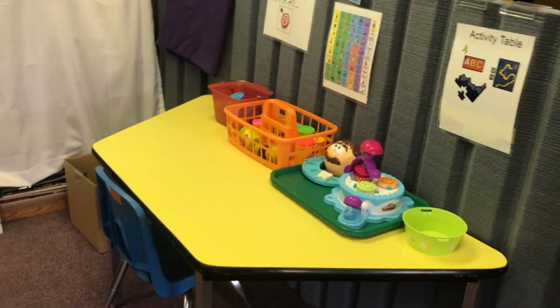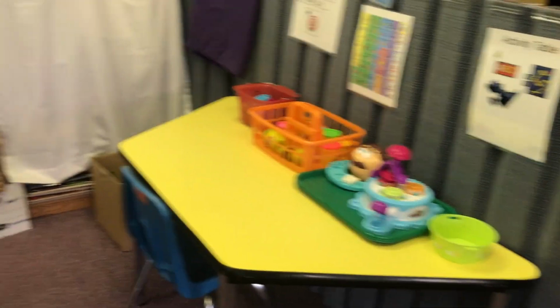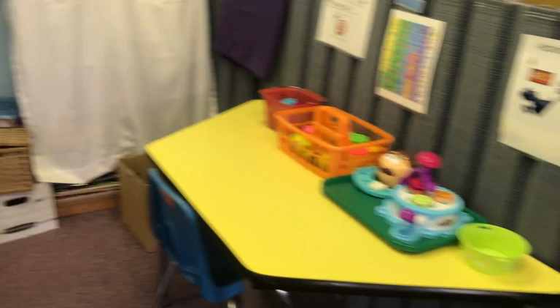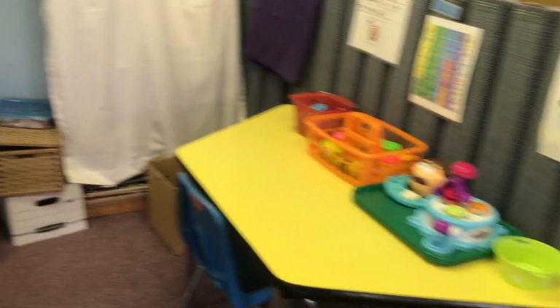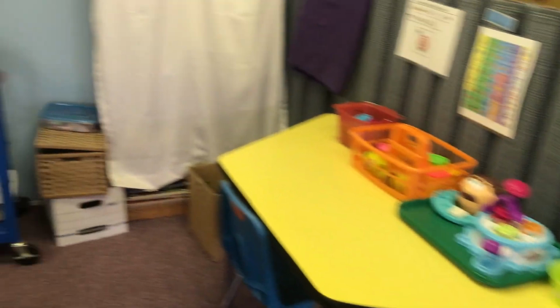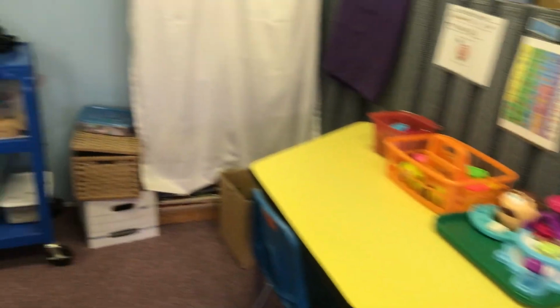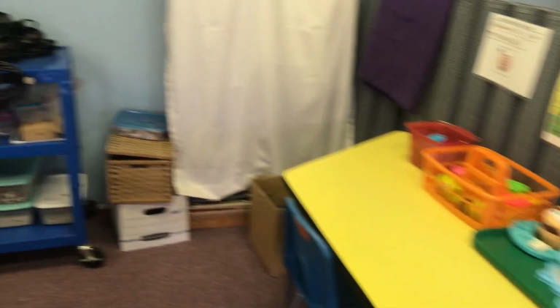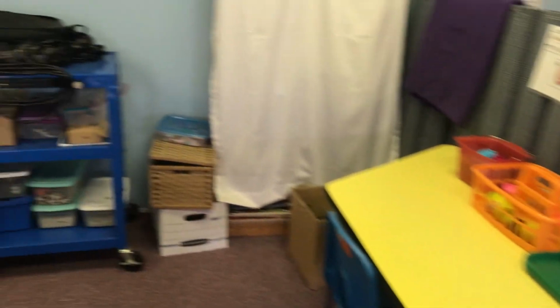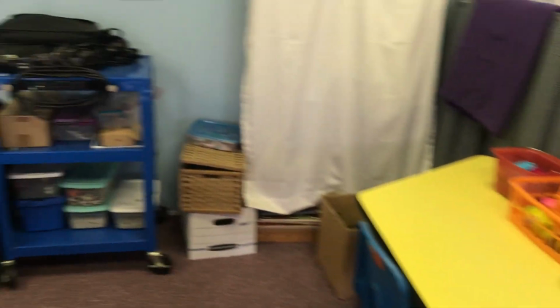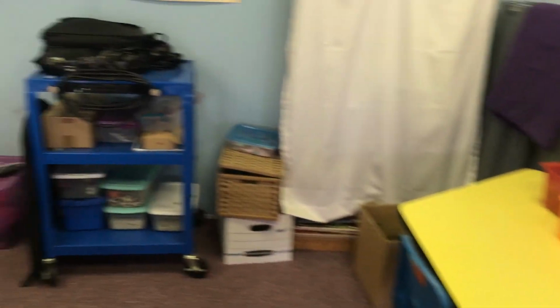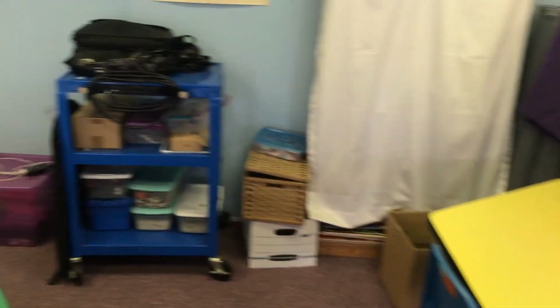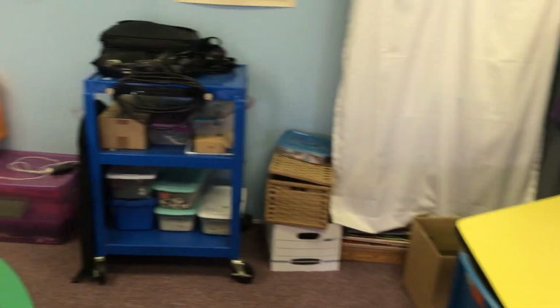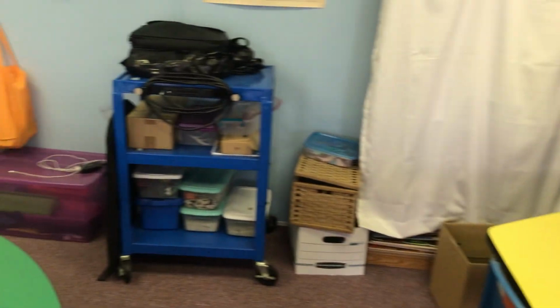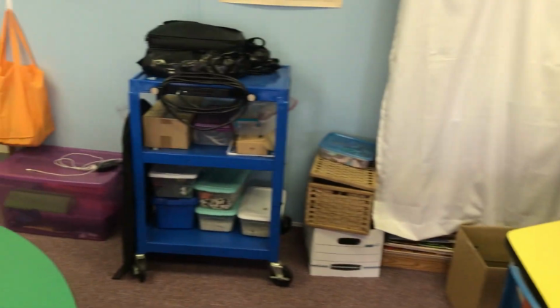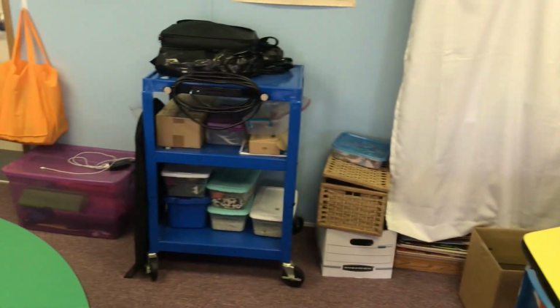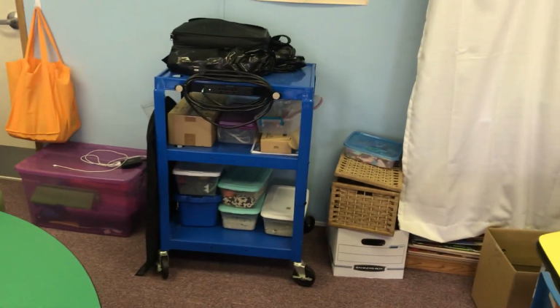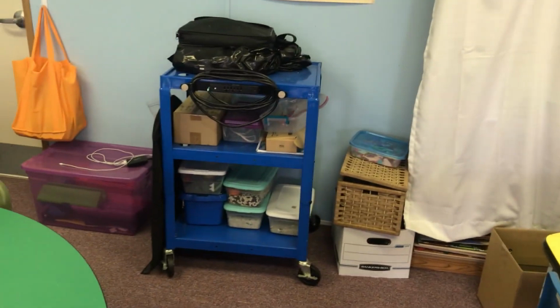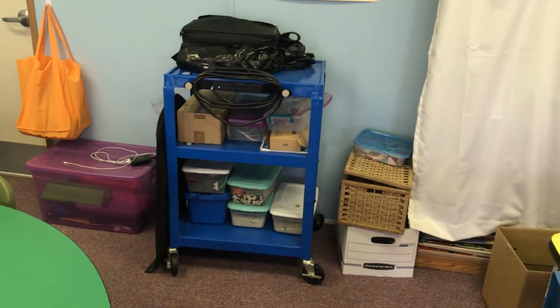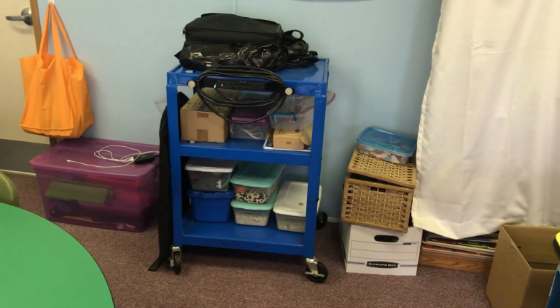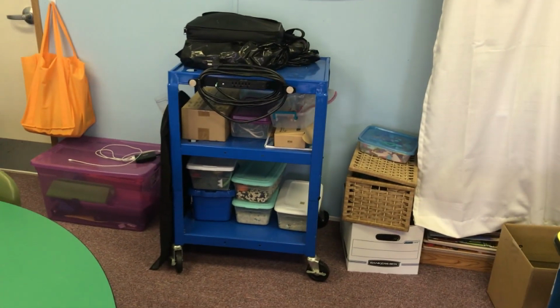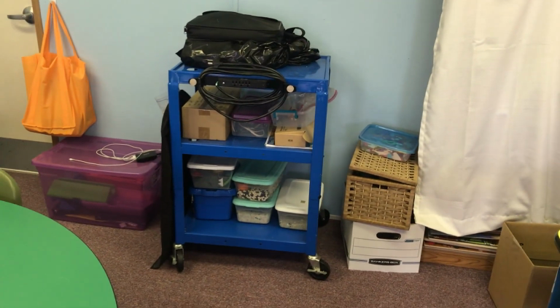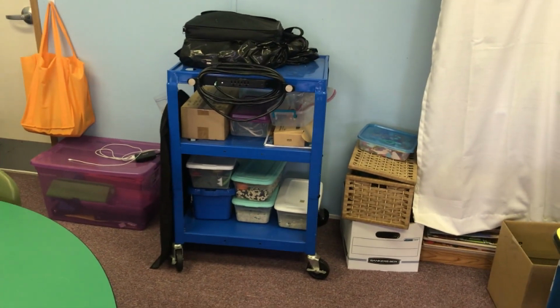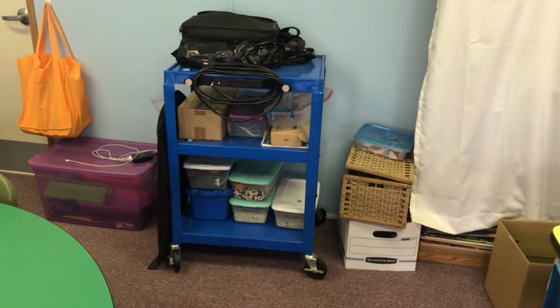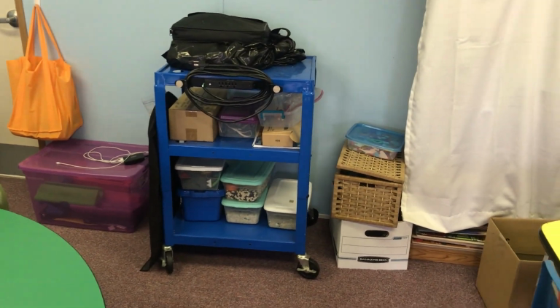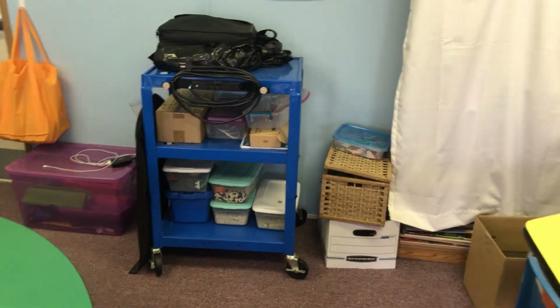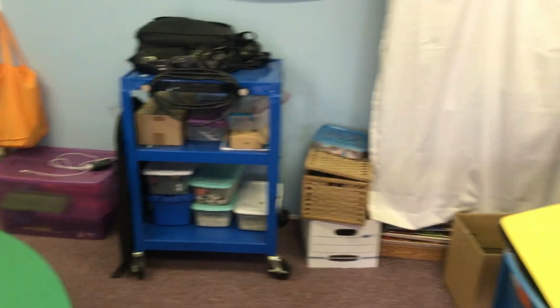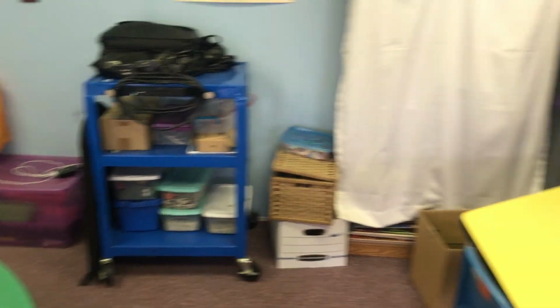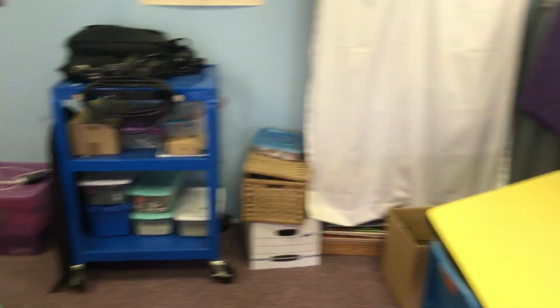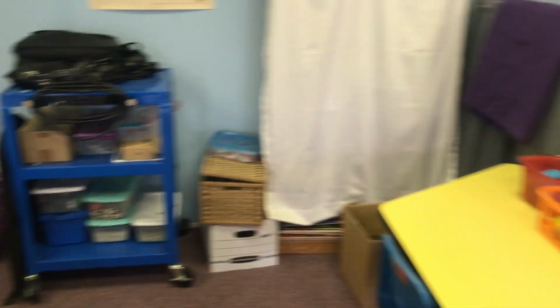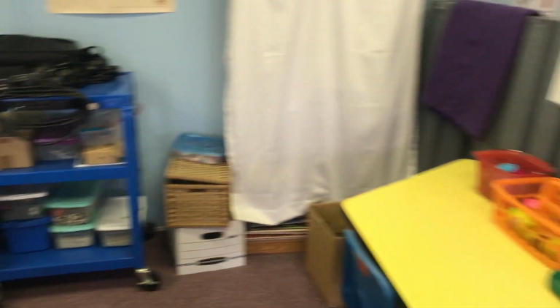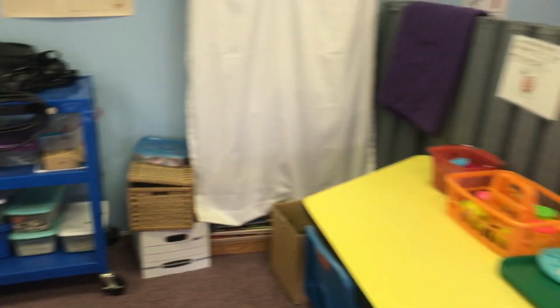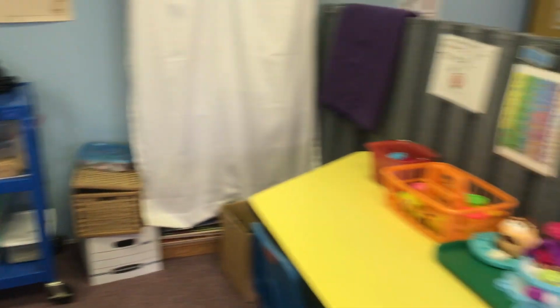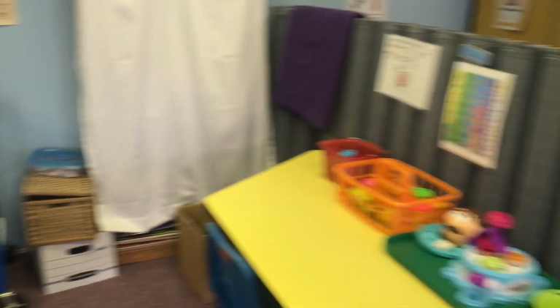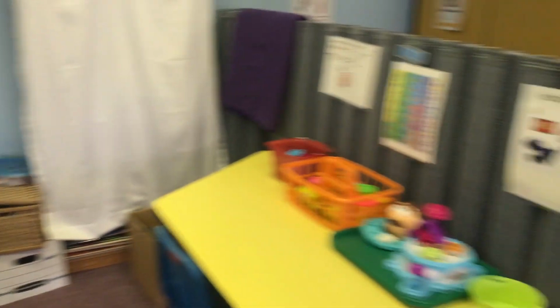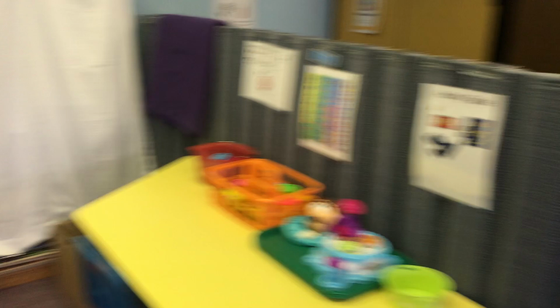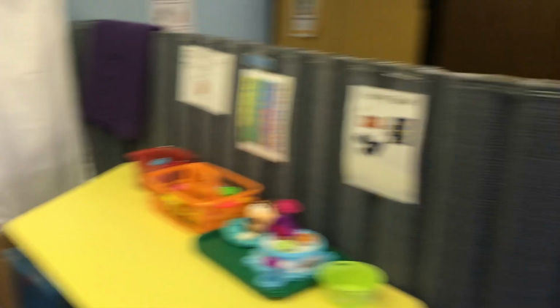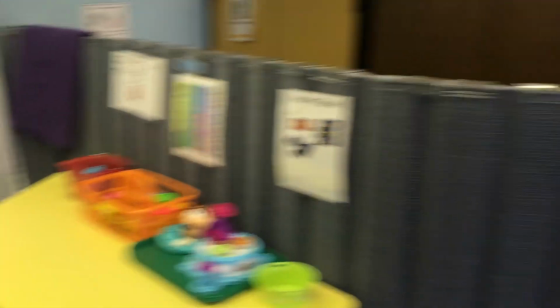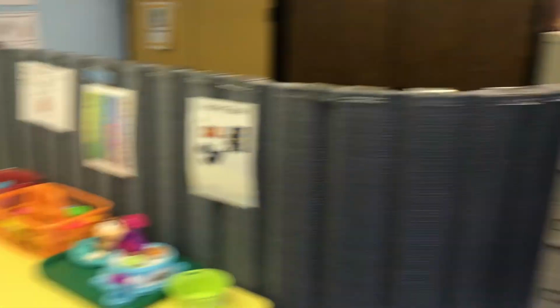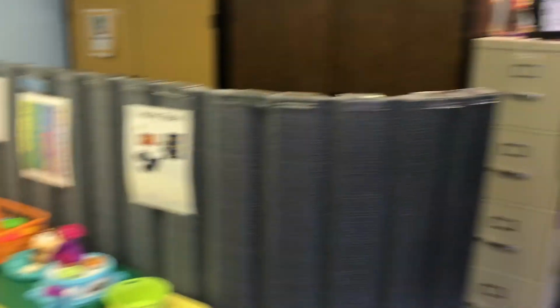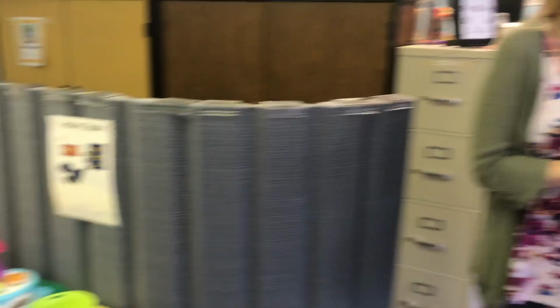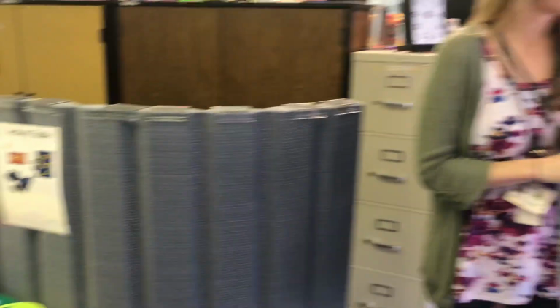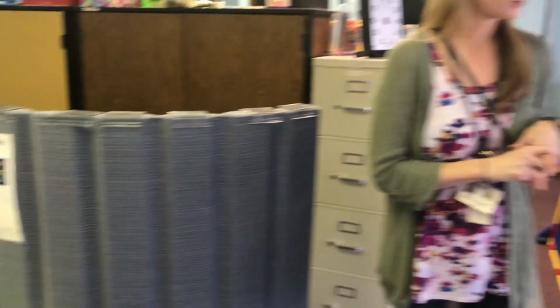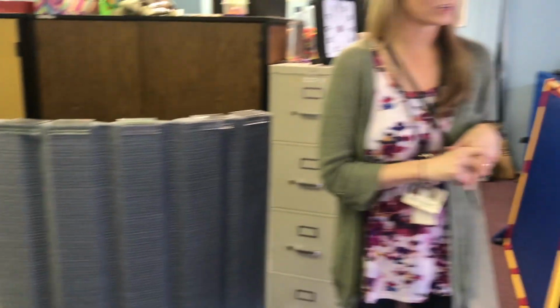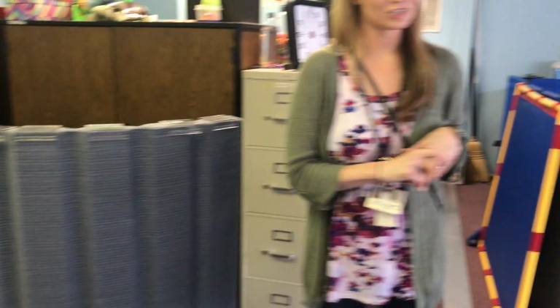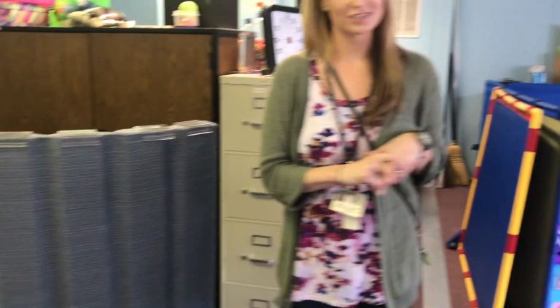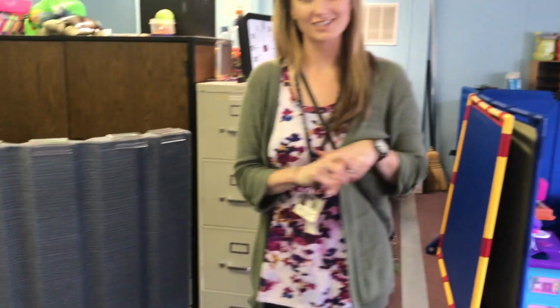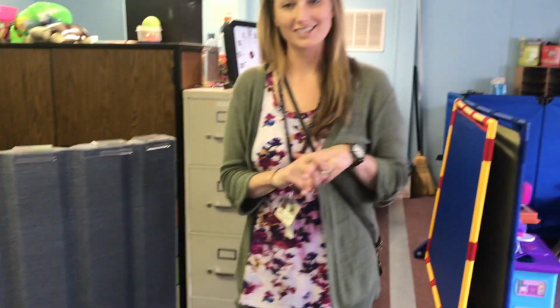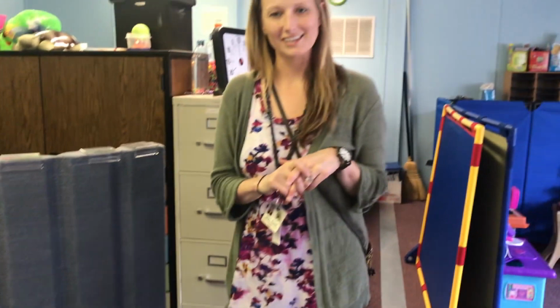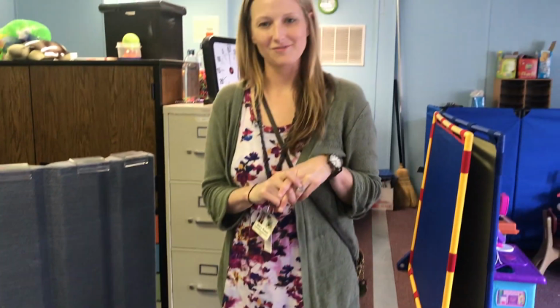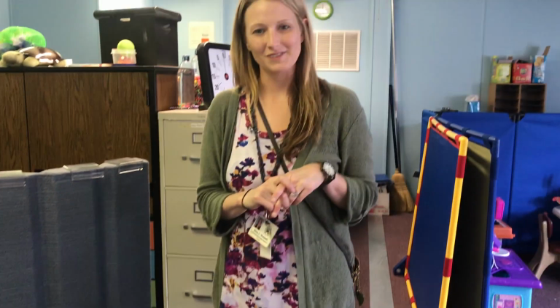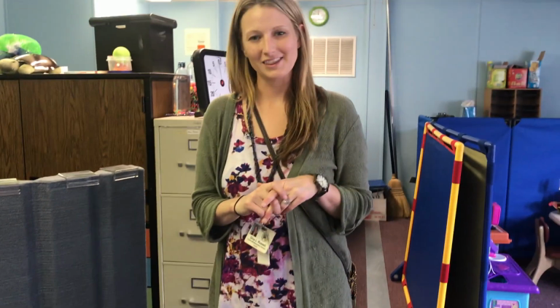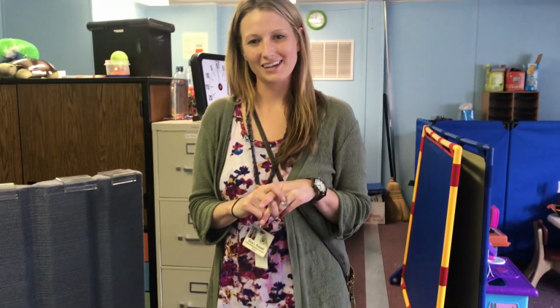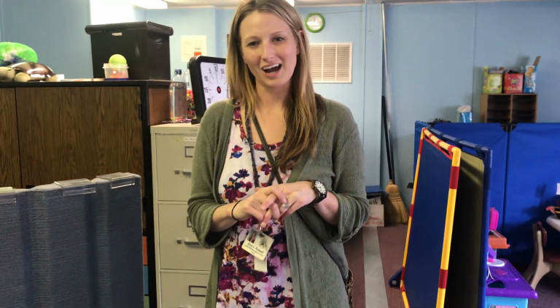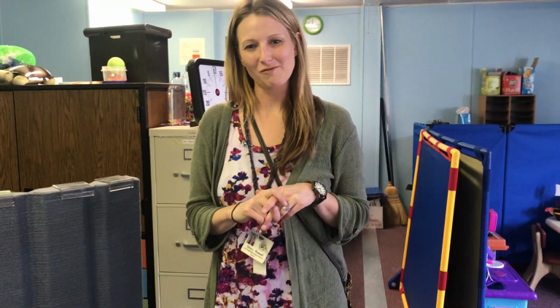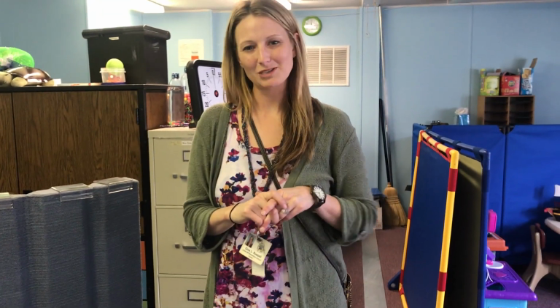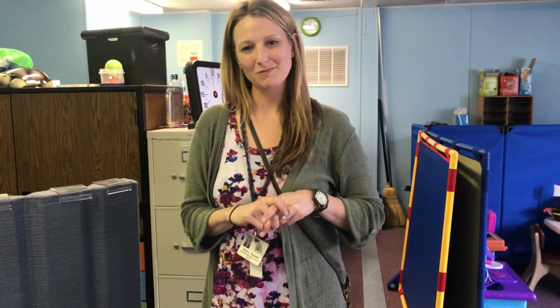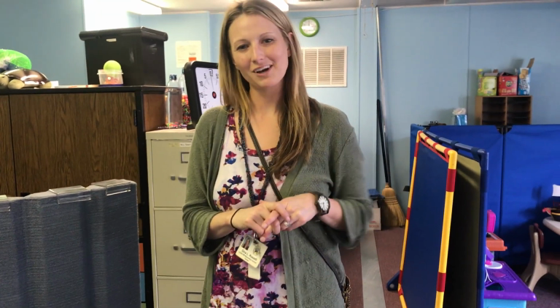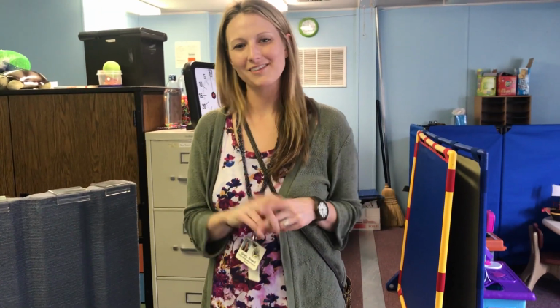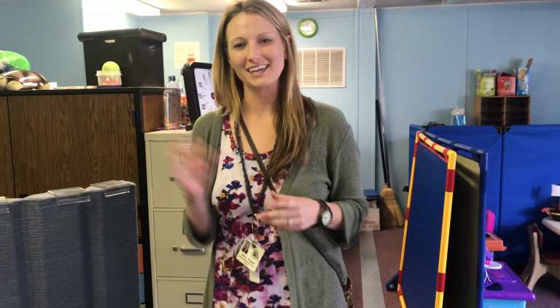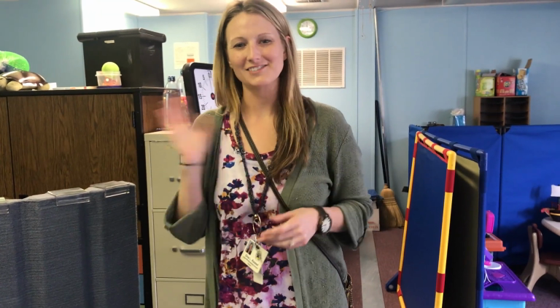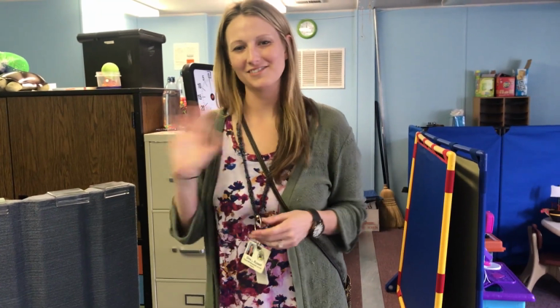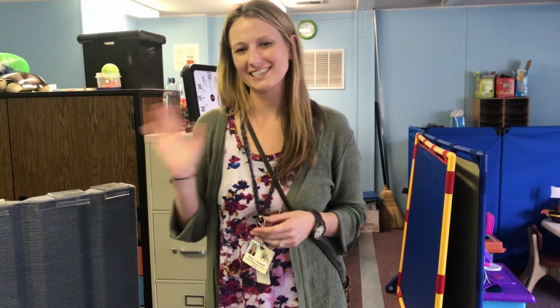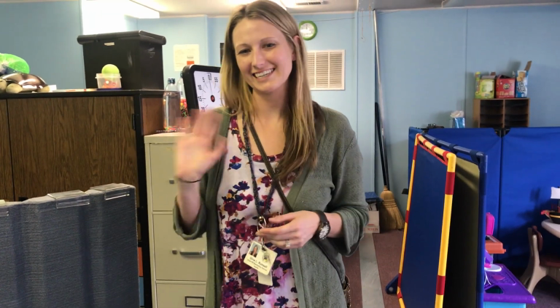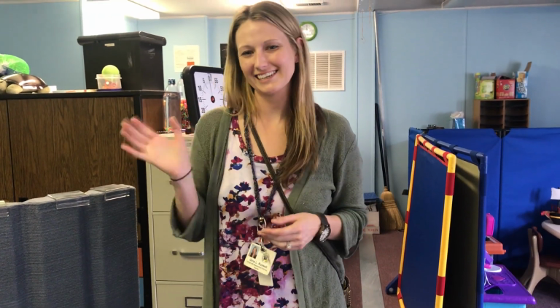So that's the quick tour of my classroom. If you have any questions, just leave them in the comments below. Thanks for visiting!